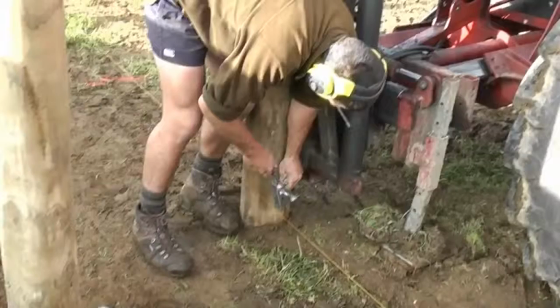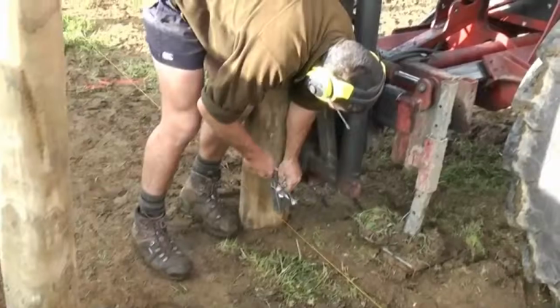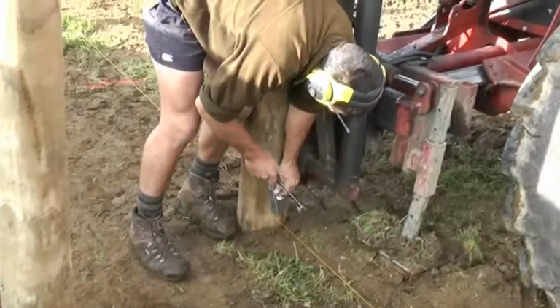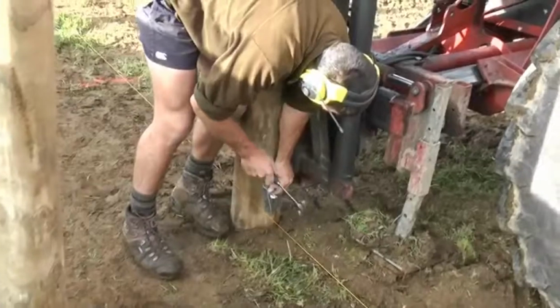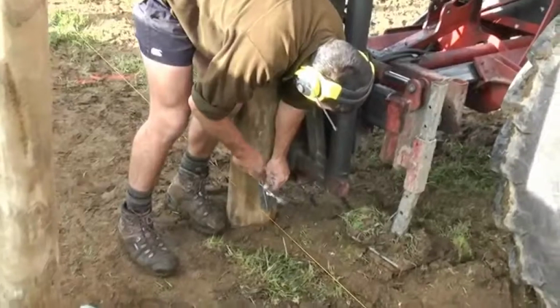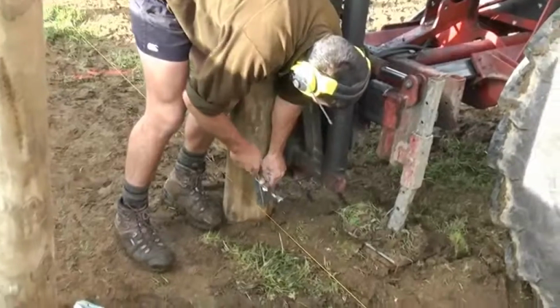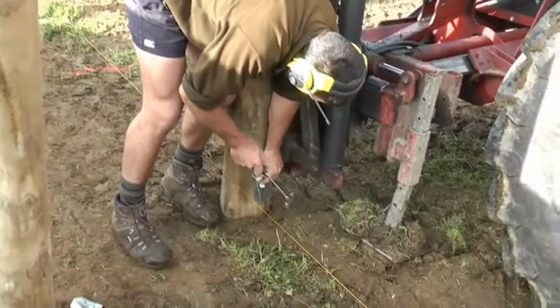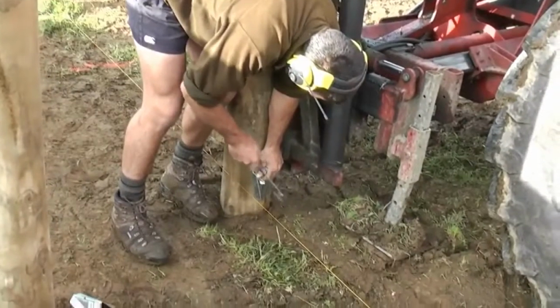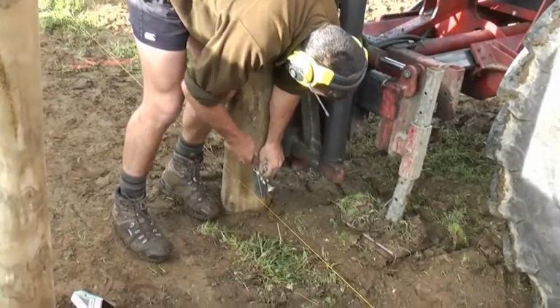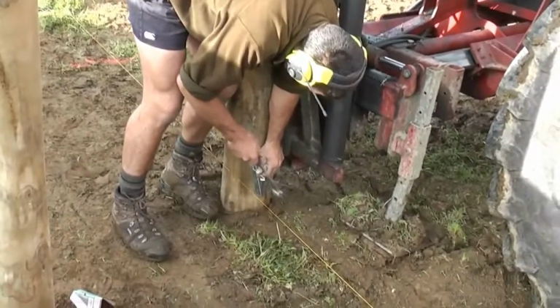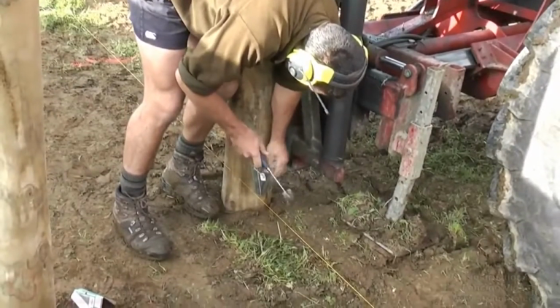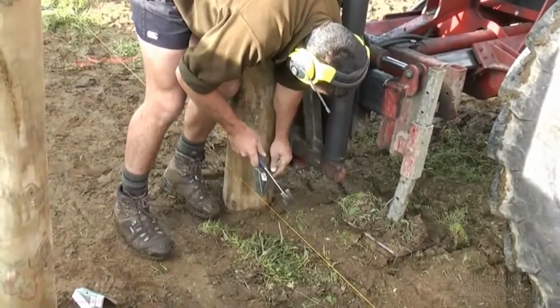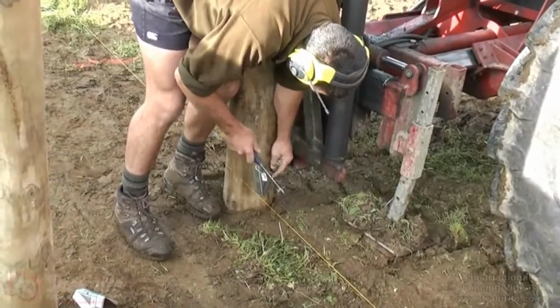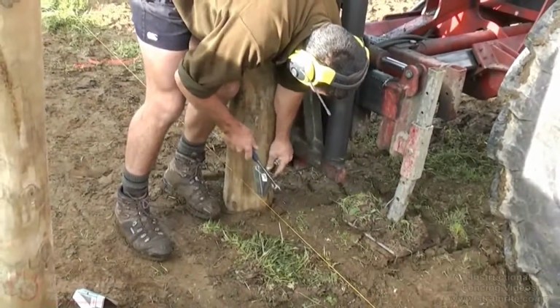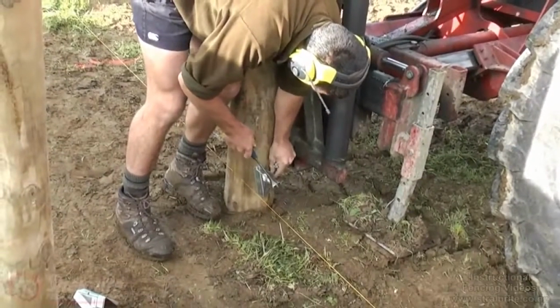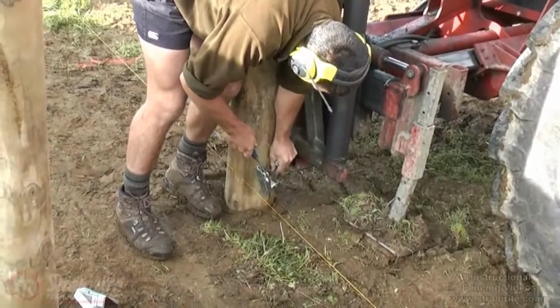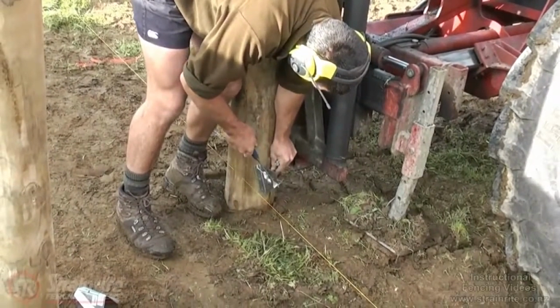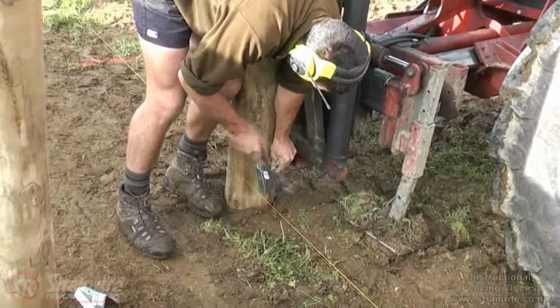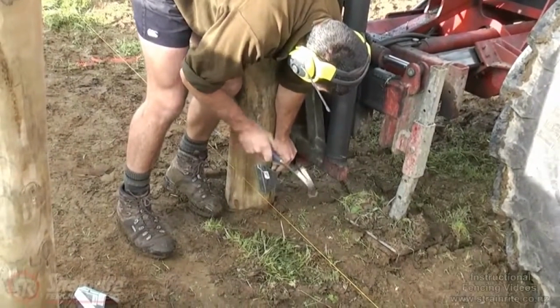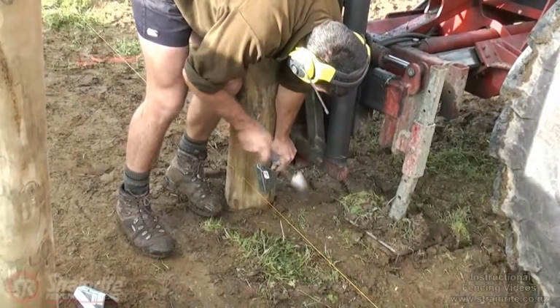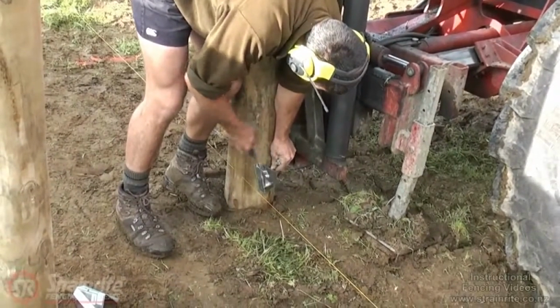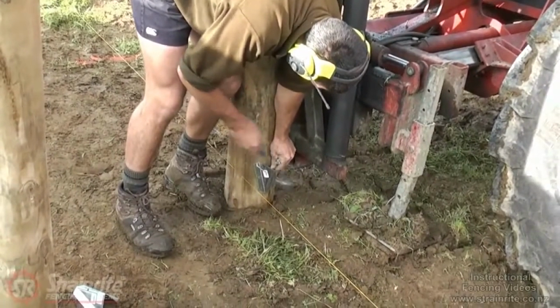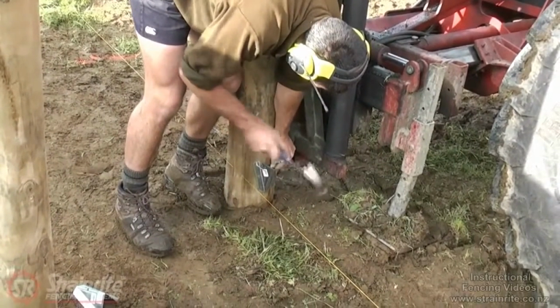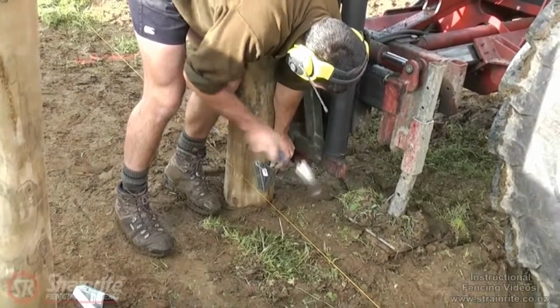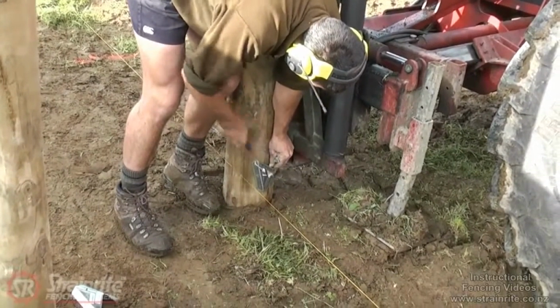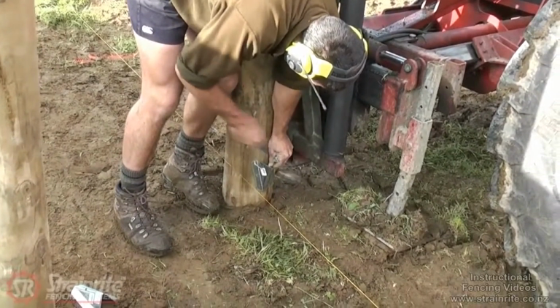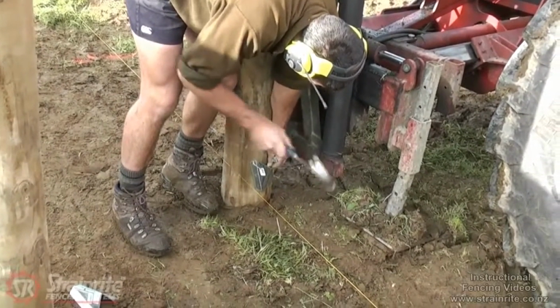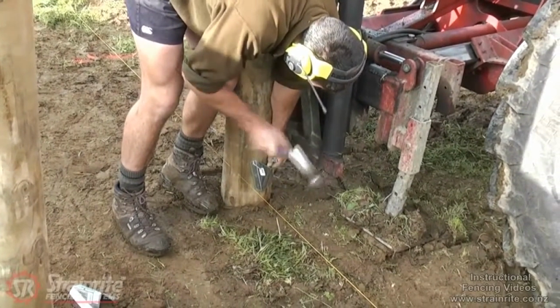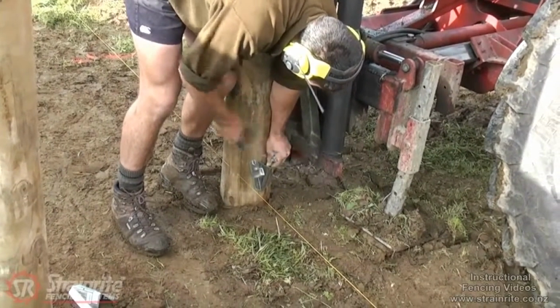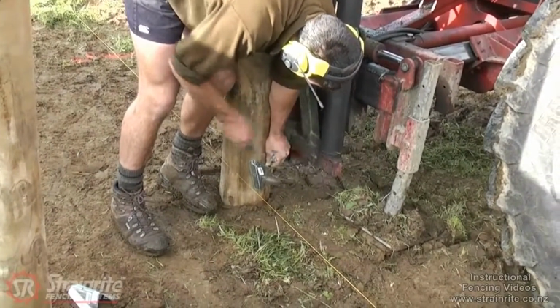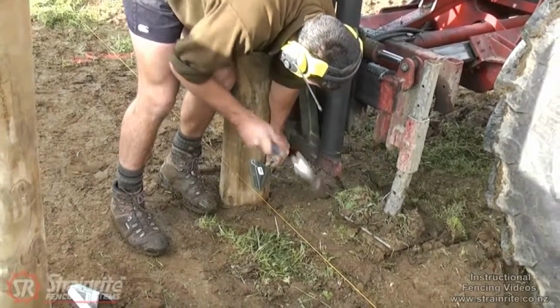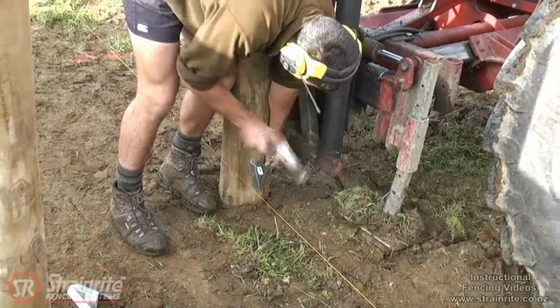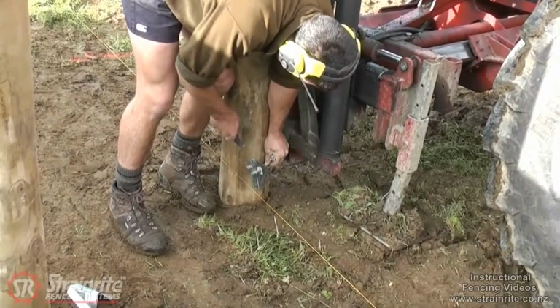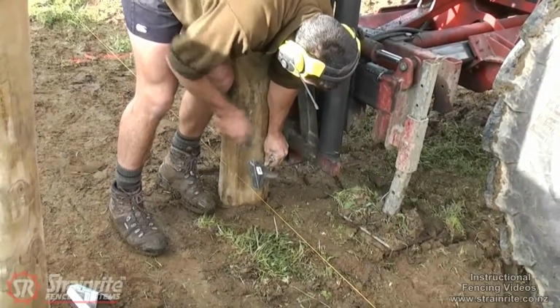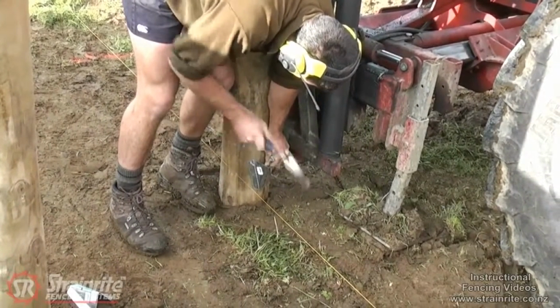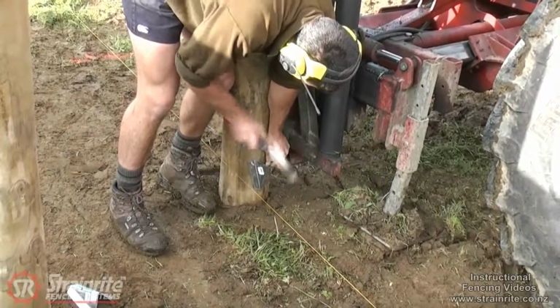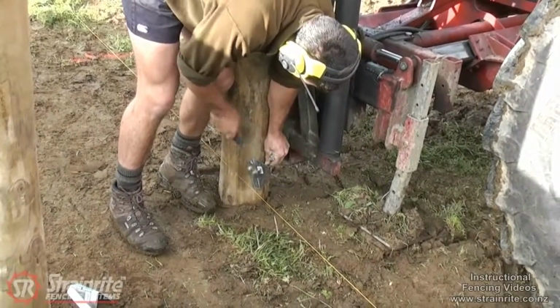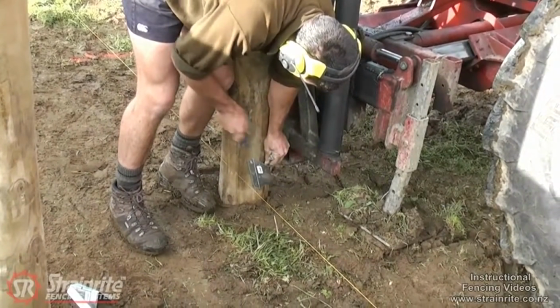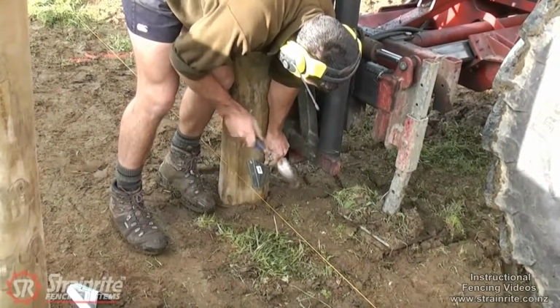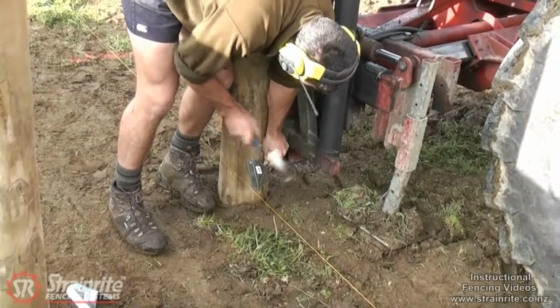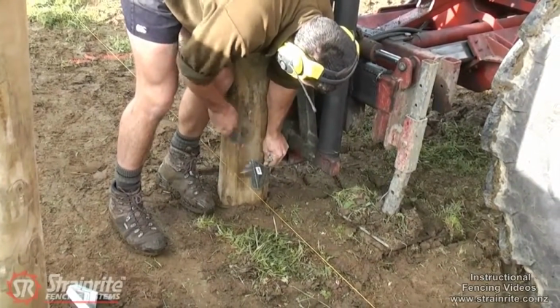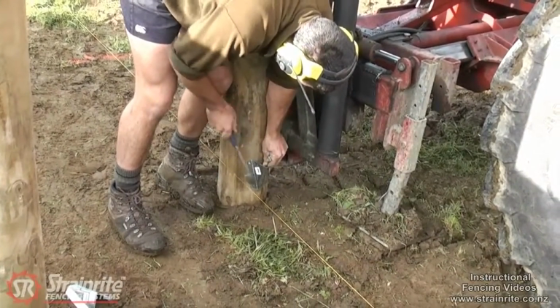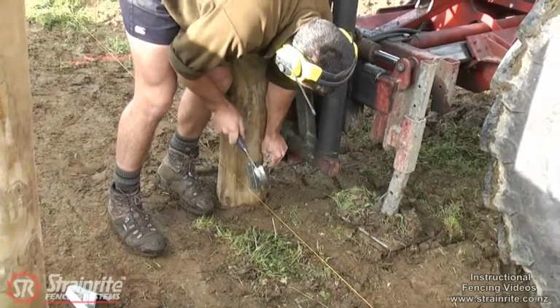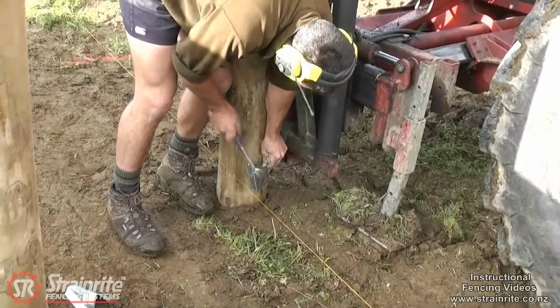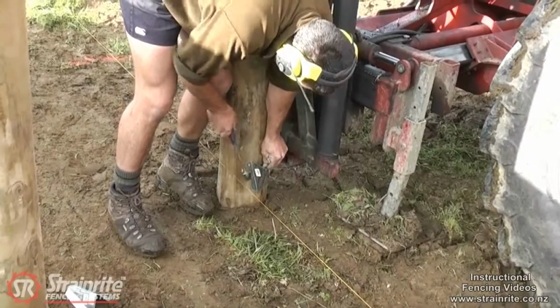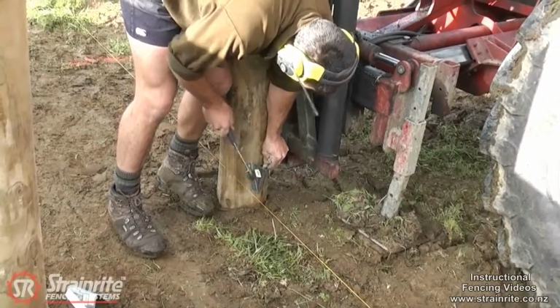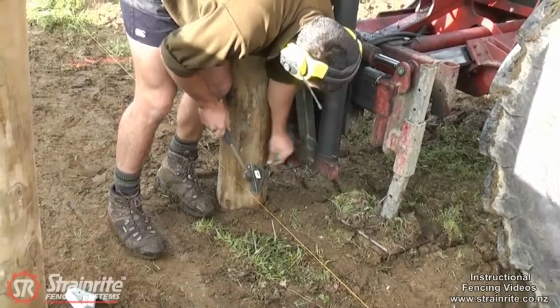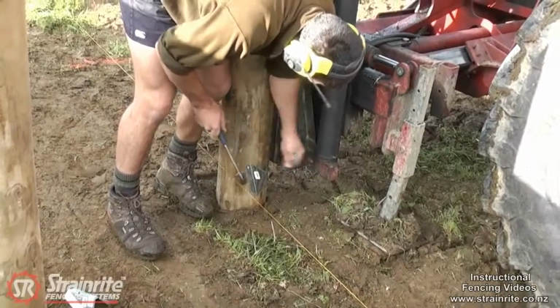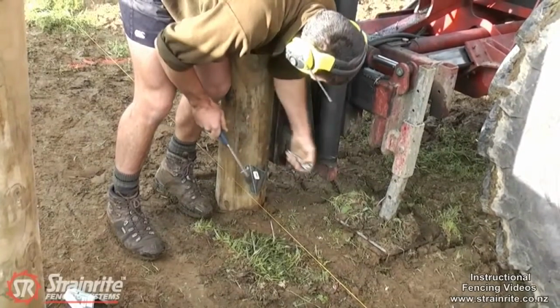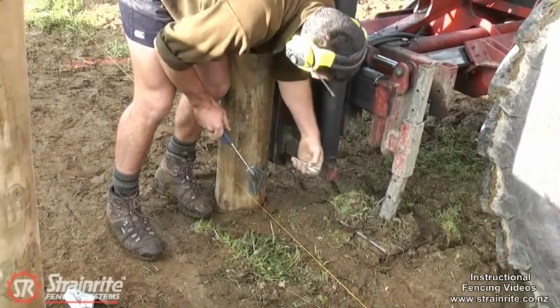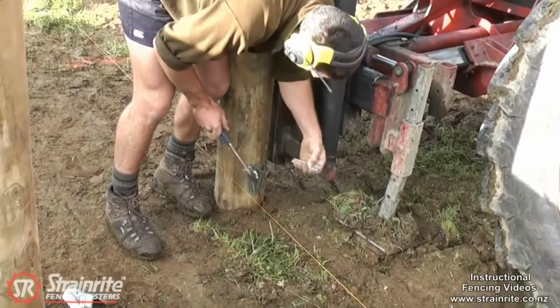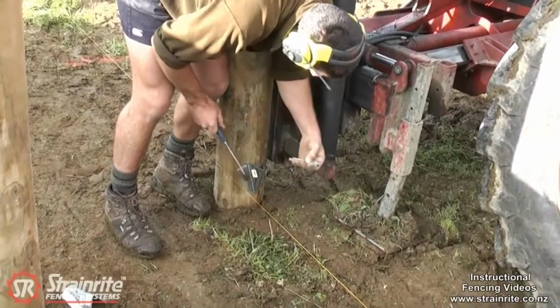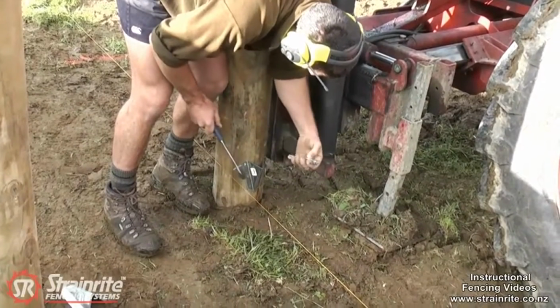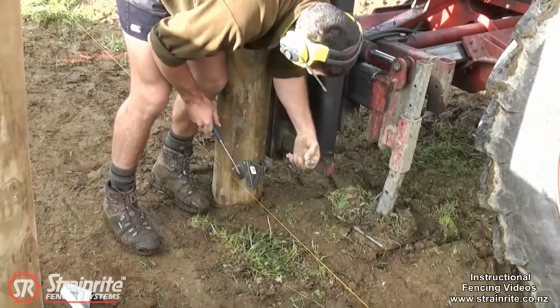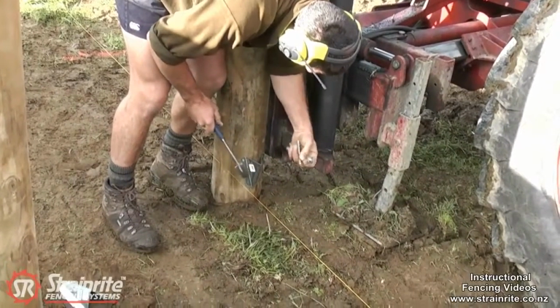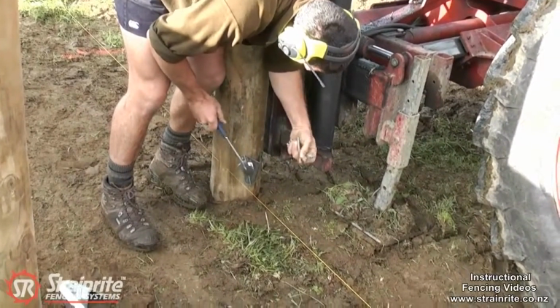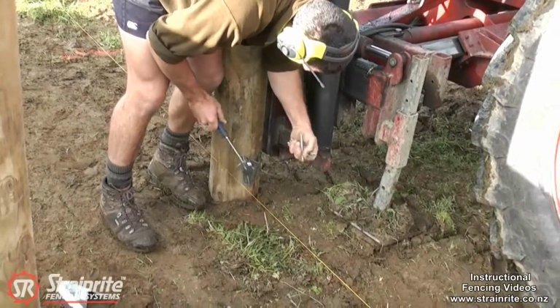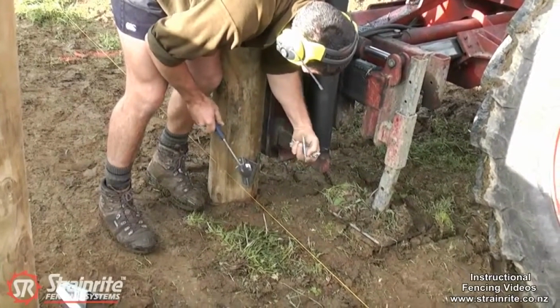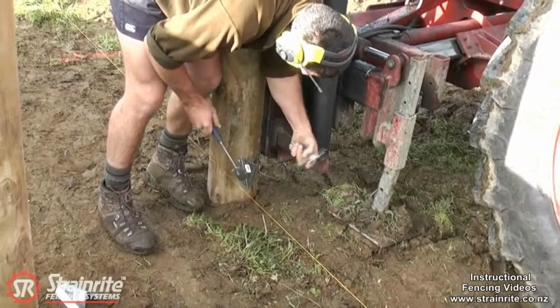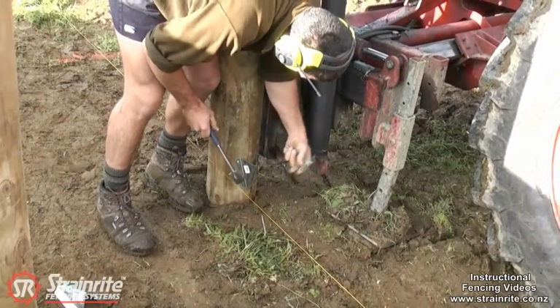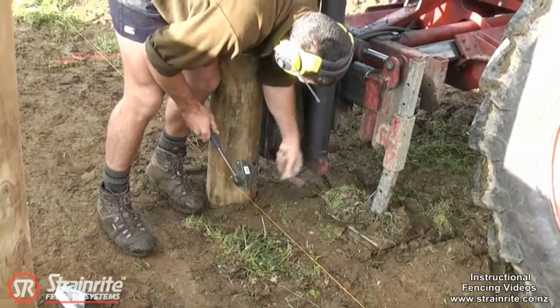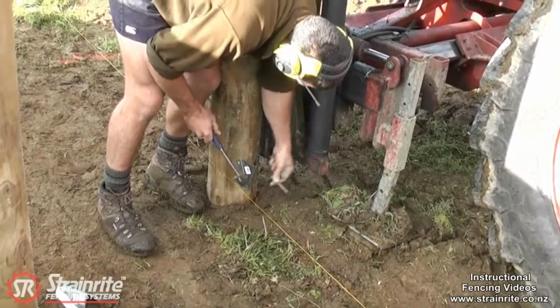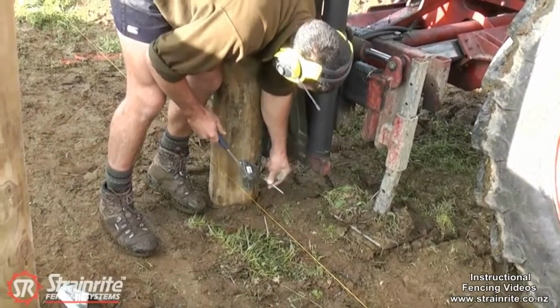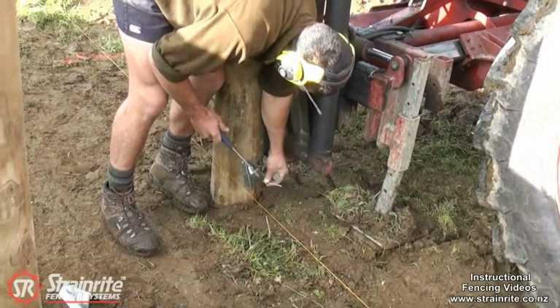Just attaching two wedges to a strainer before we drive it in.